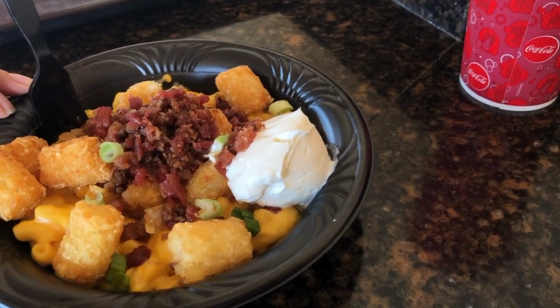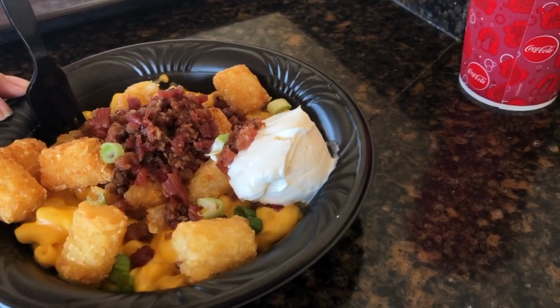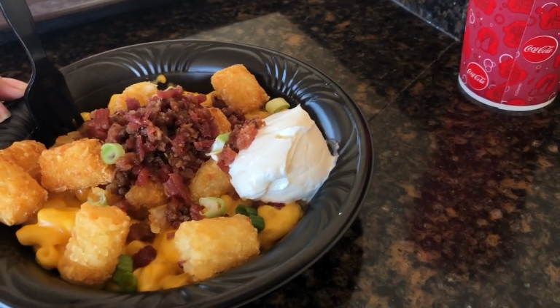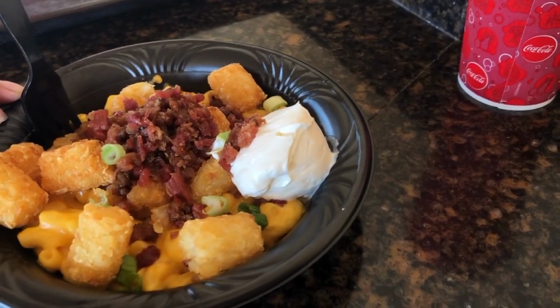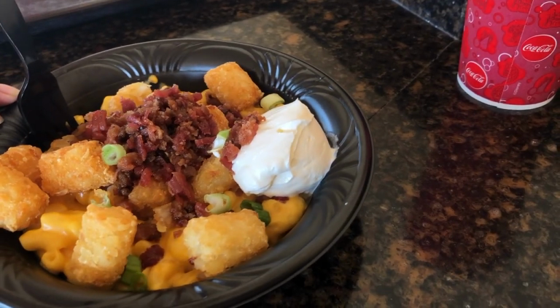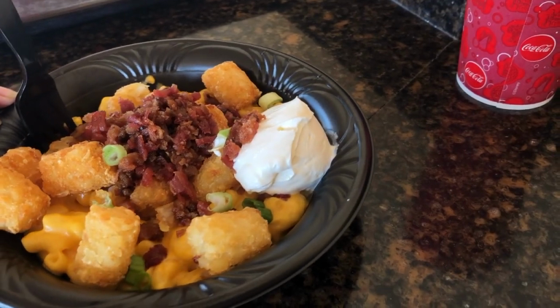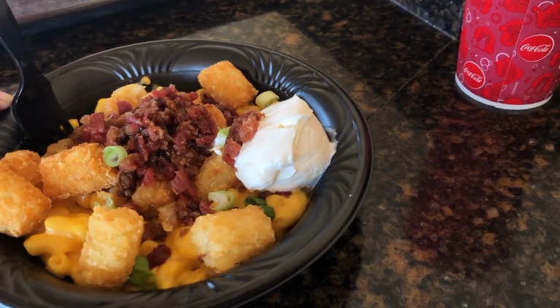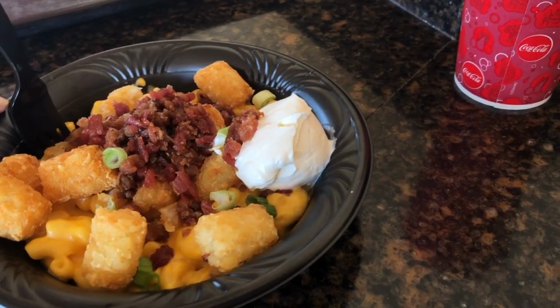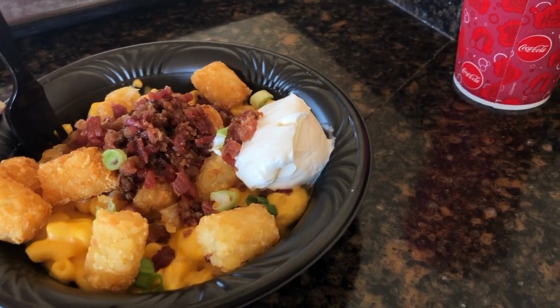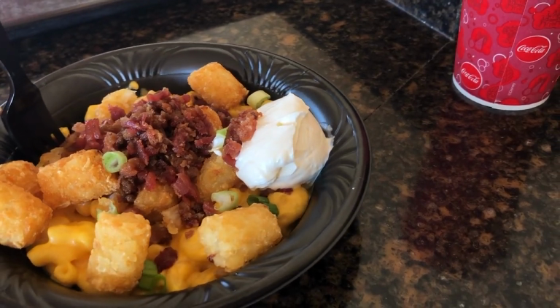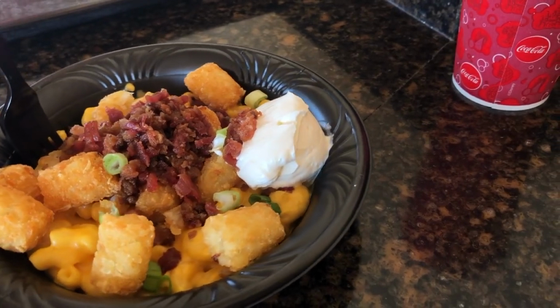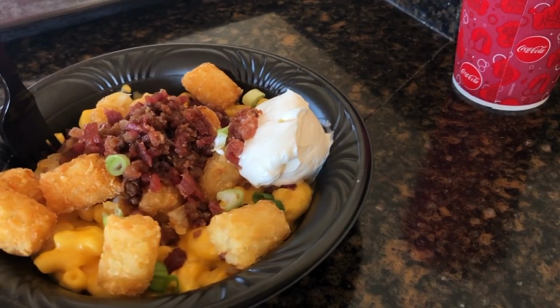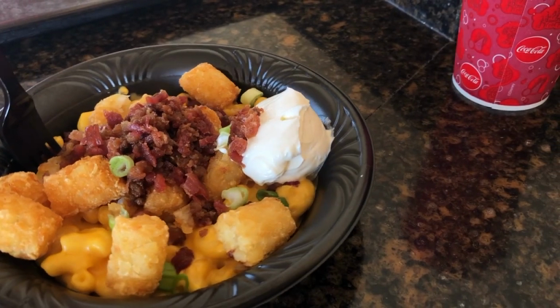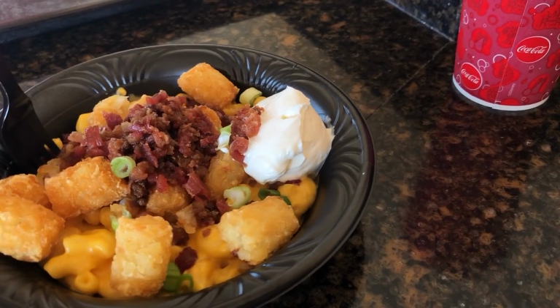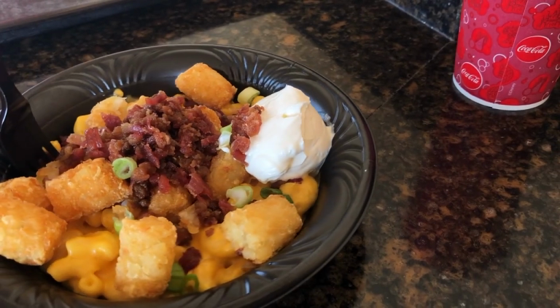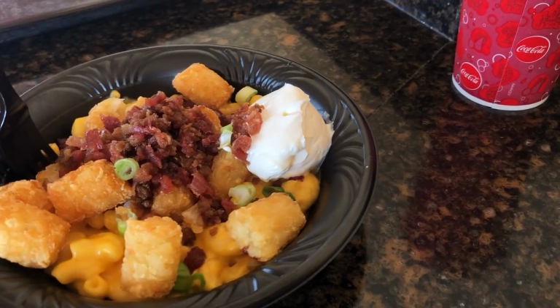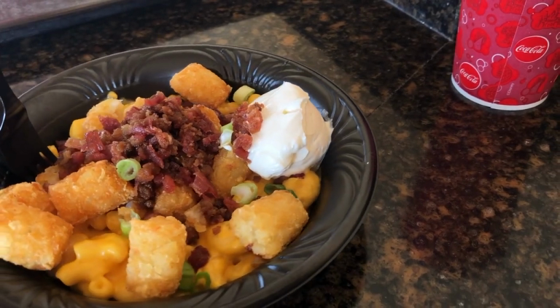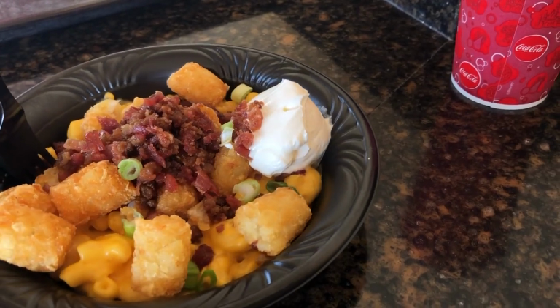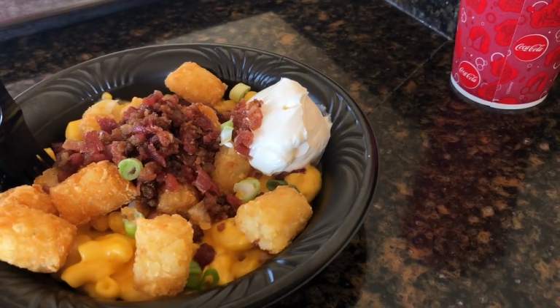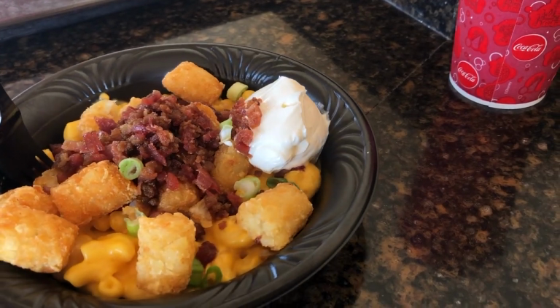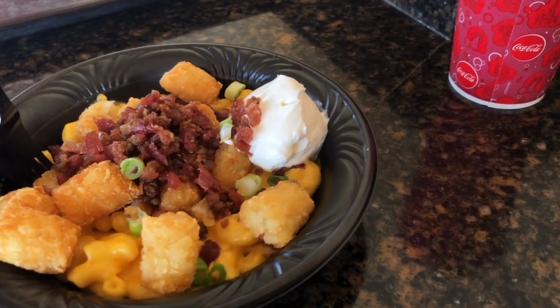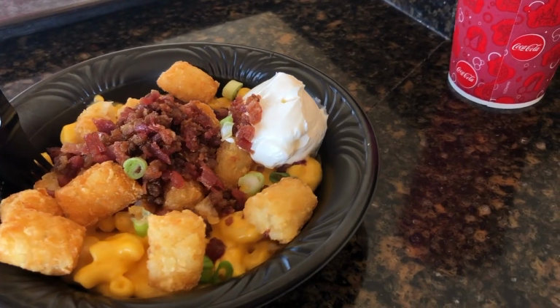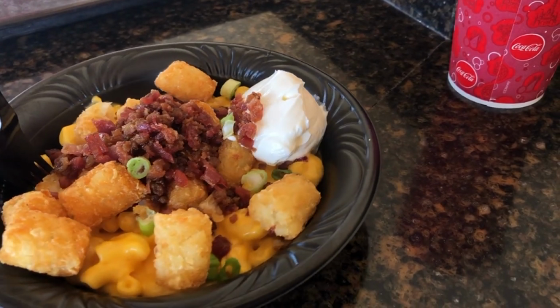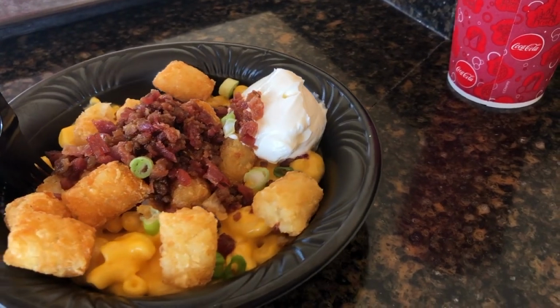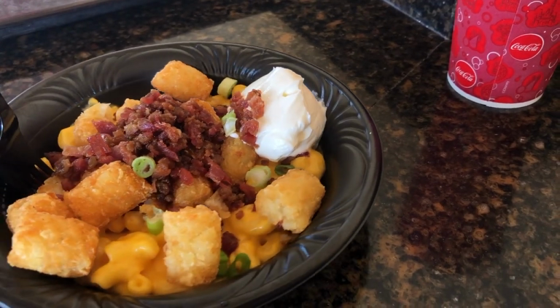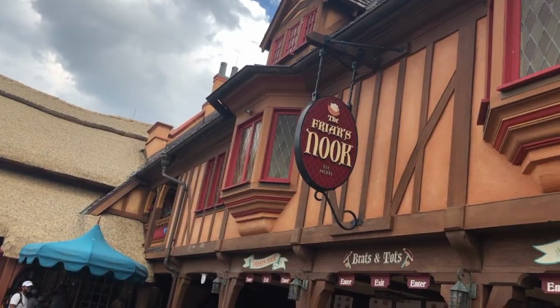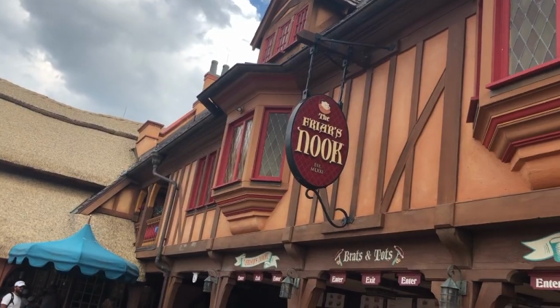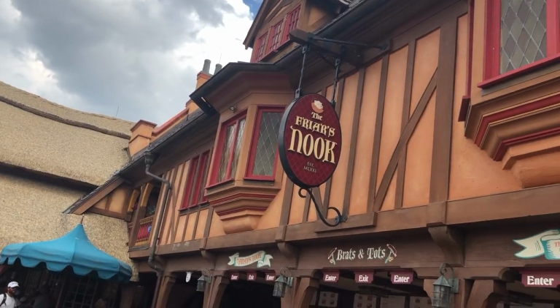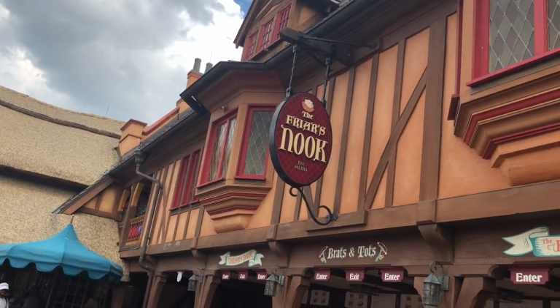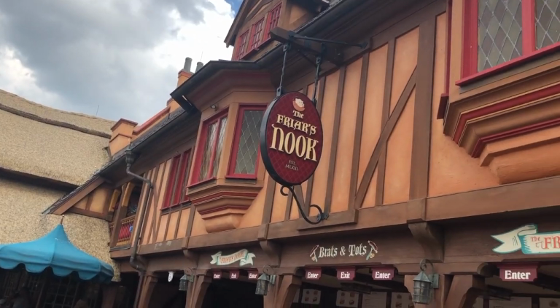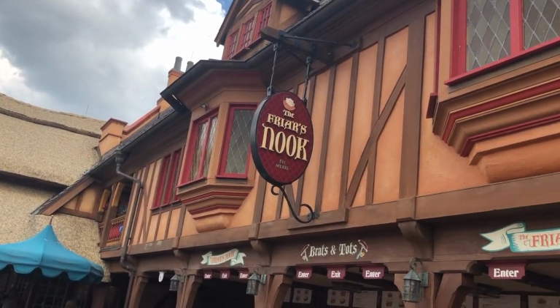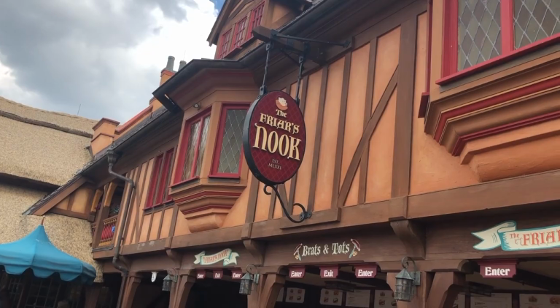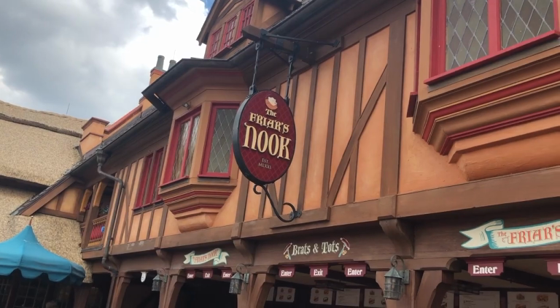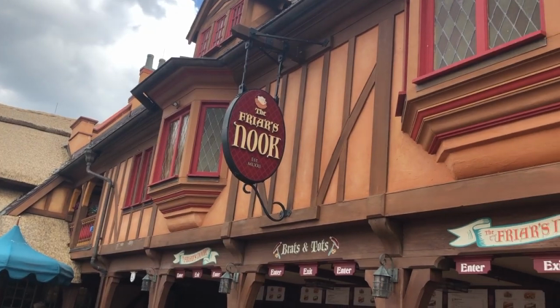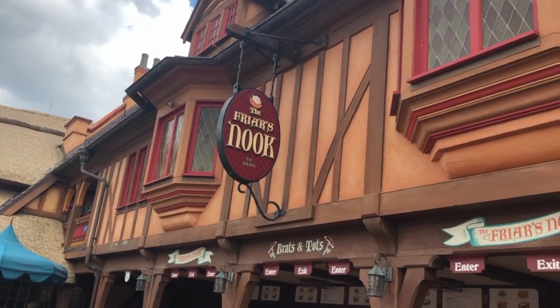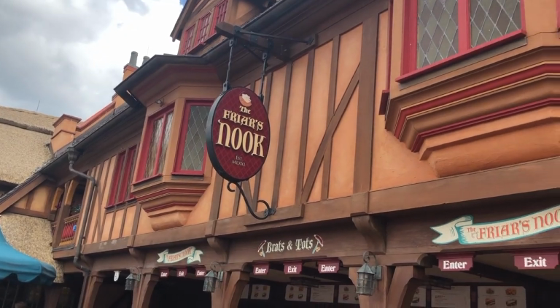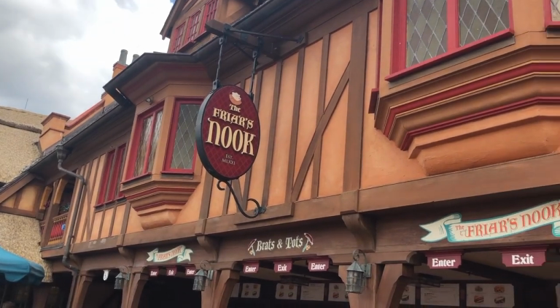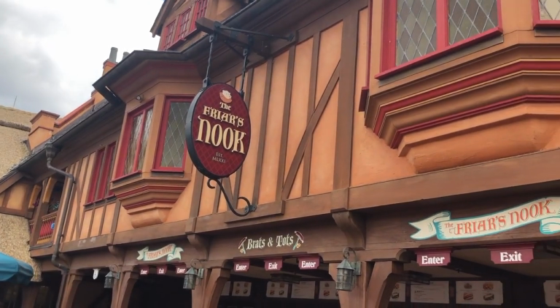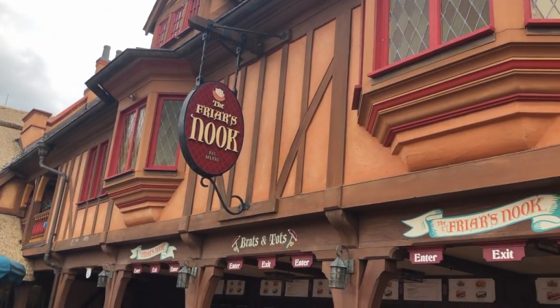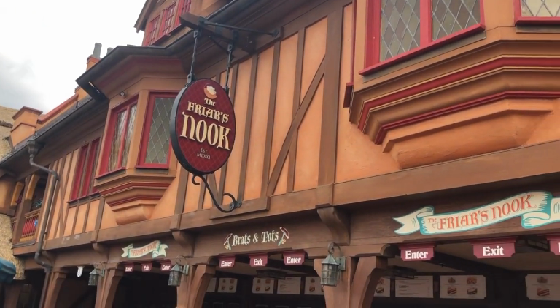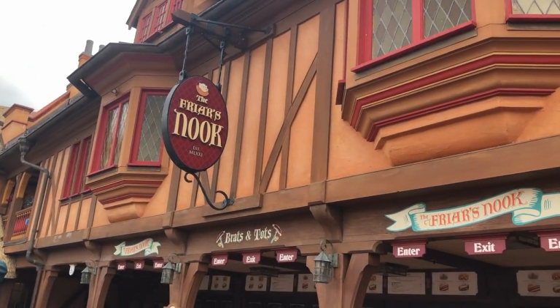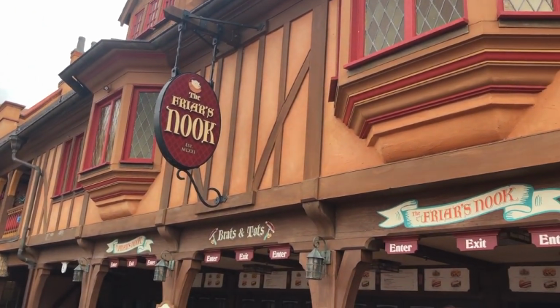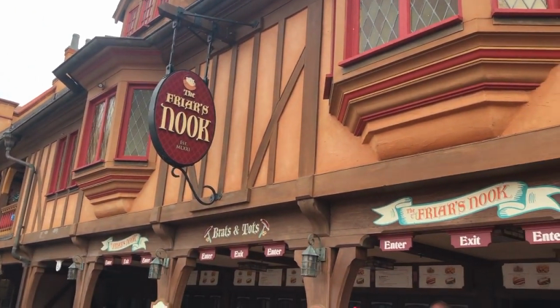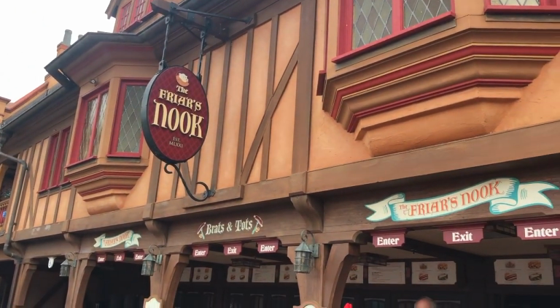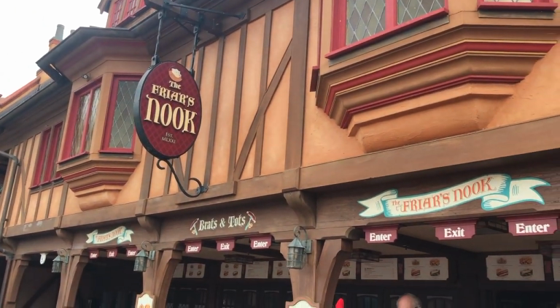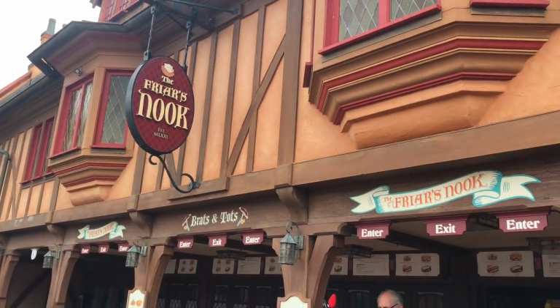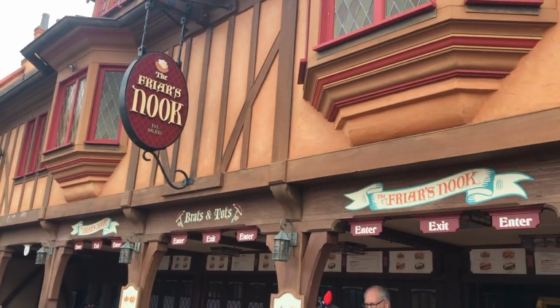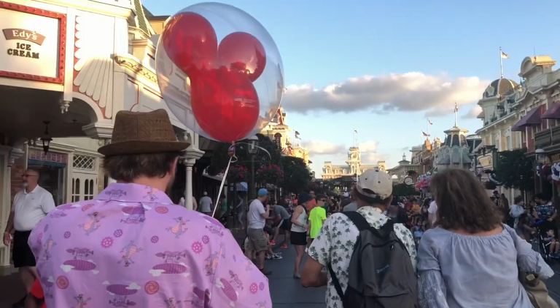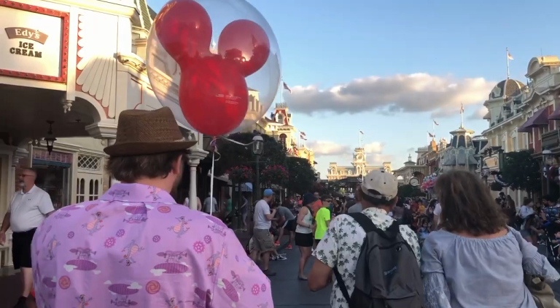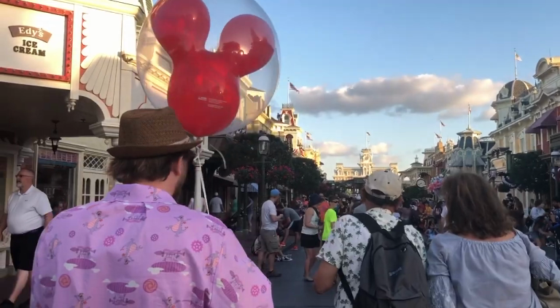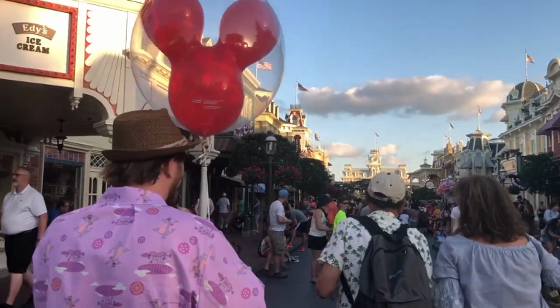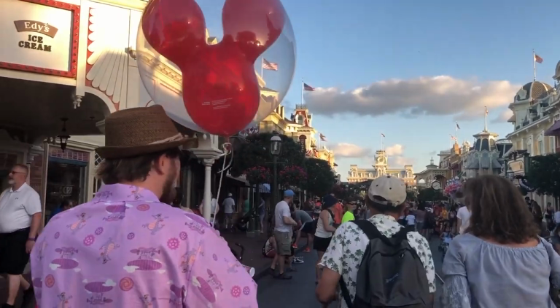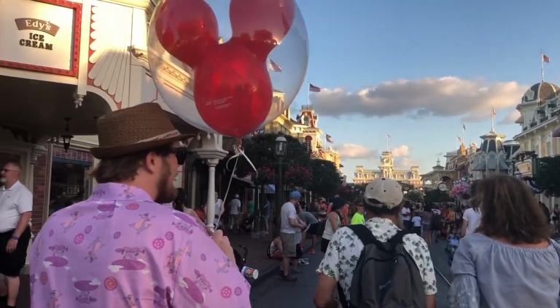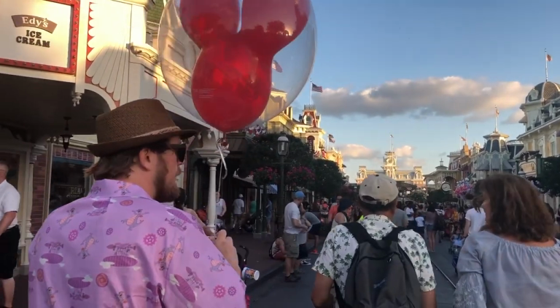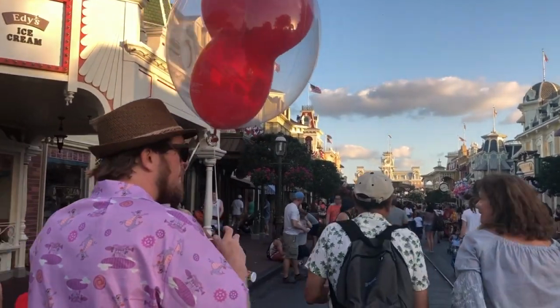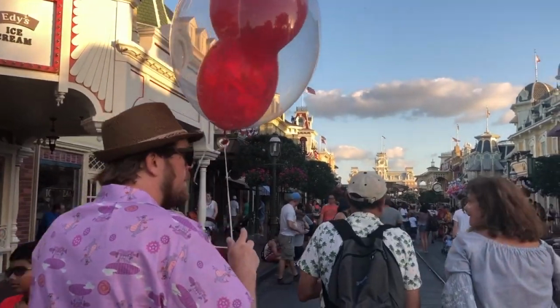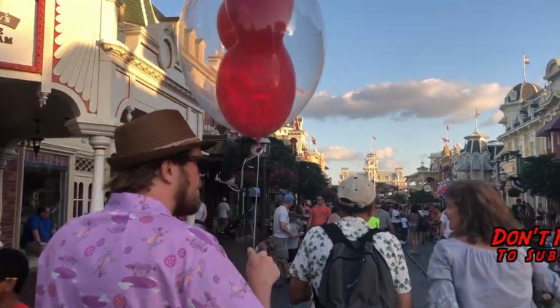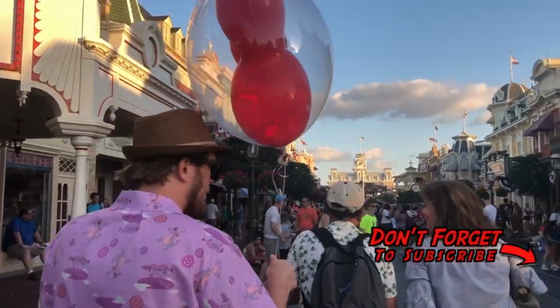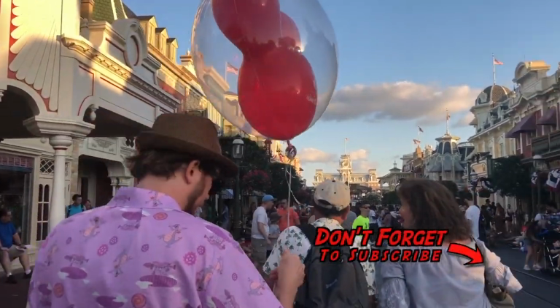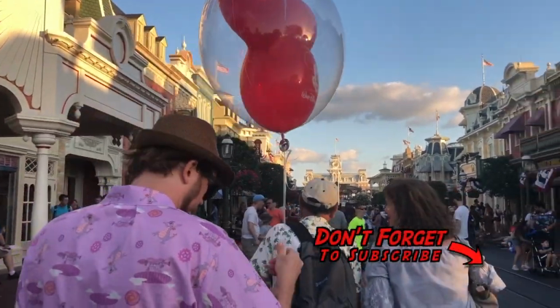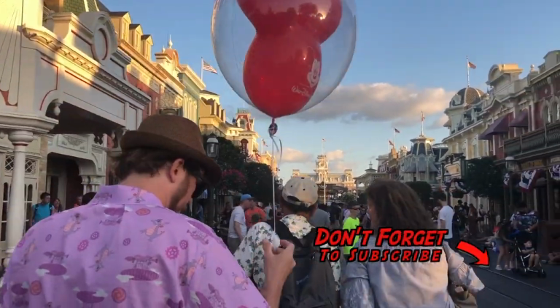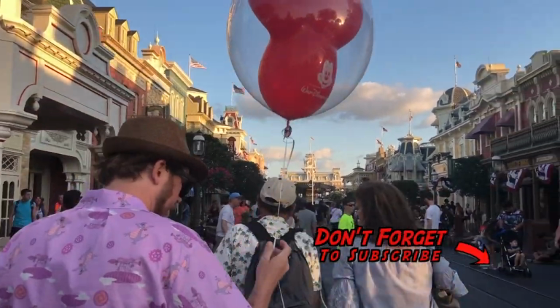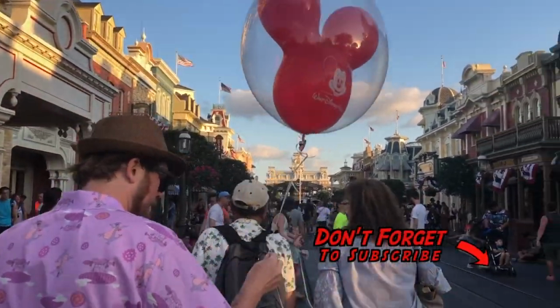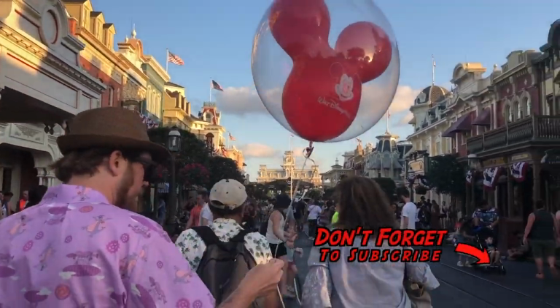Have you ever stopped into Friar's Nook? What did you get? We want to know — leave it in the comments below, and let us know if you want to see anything in the future.